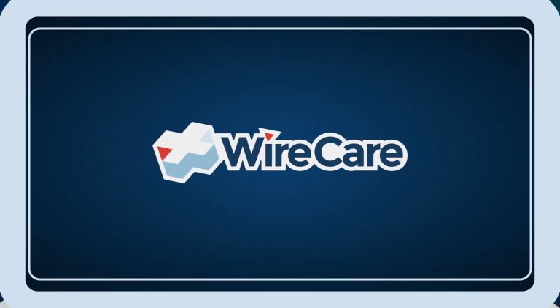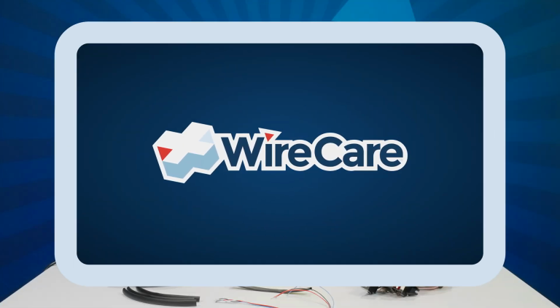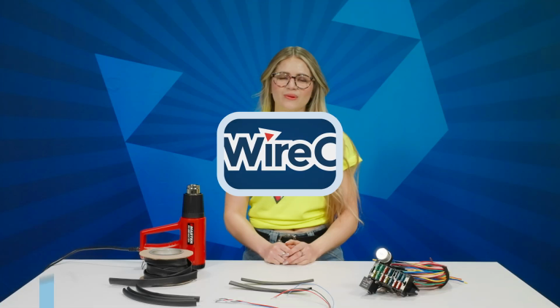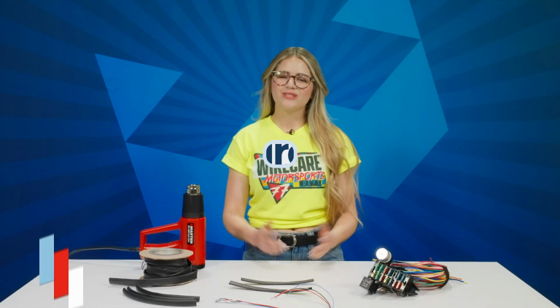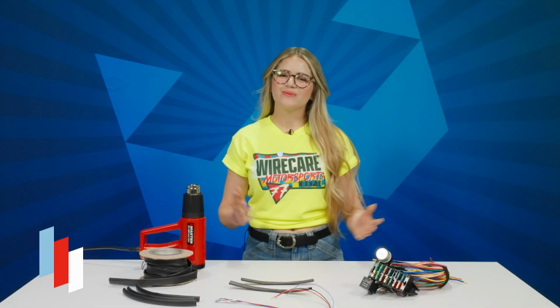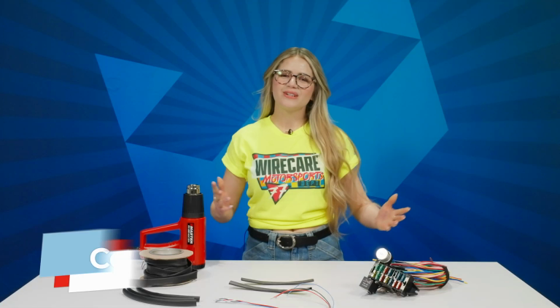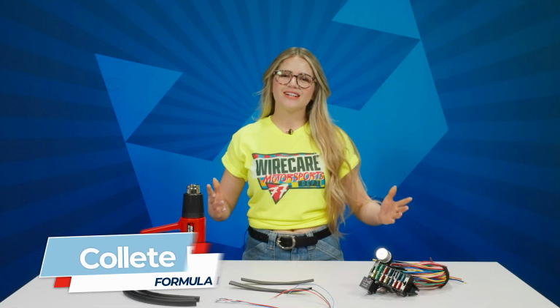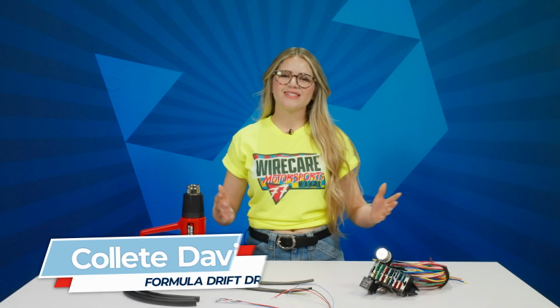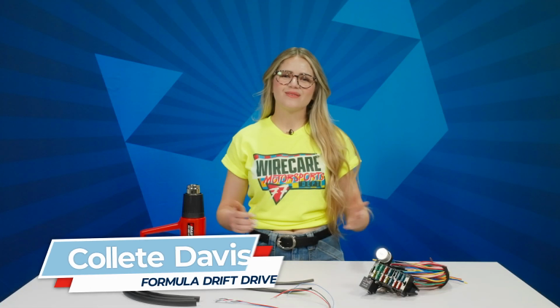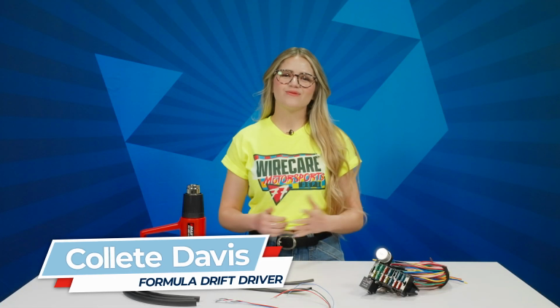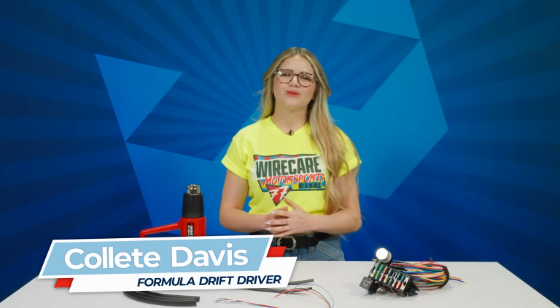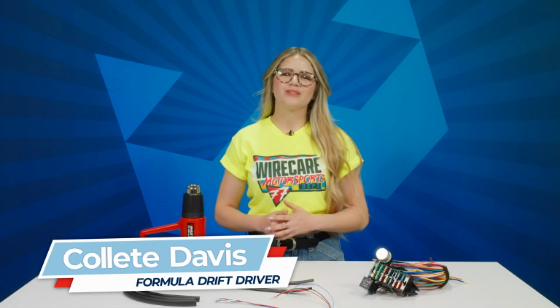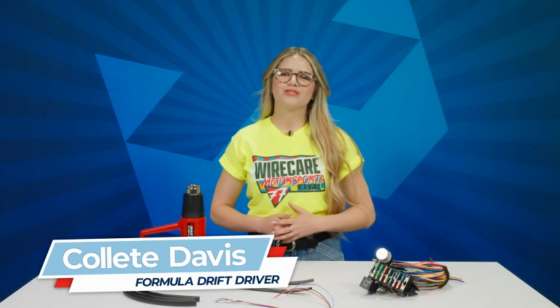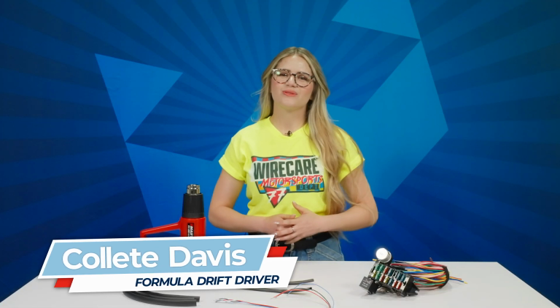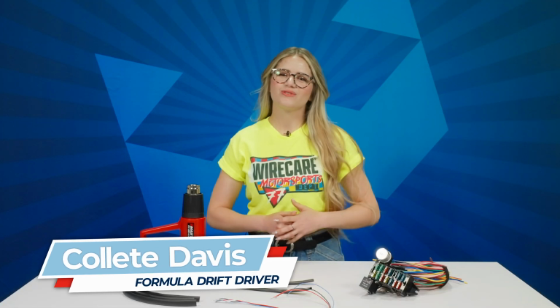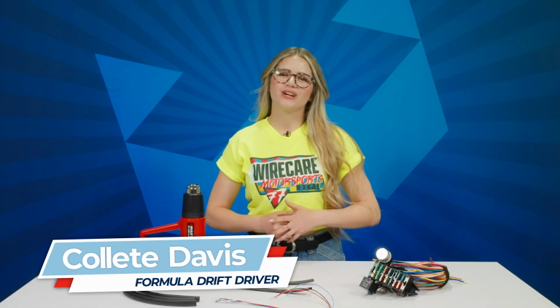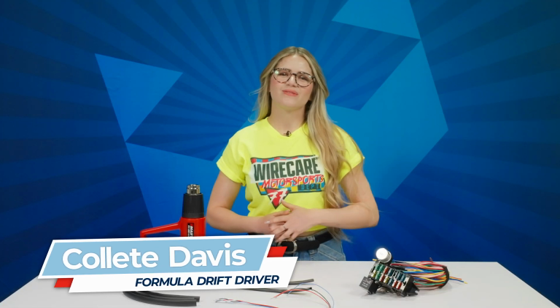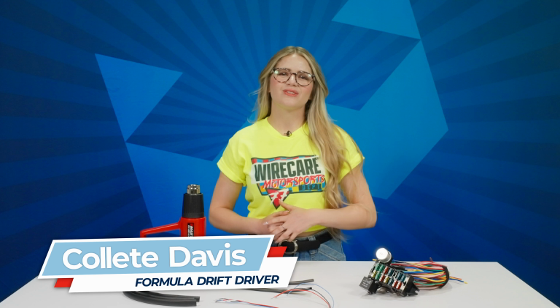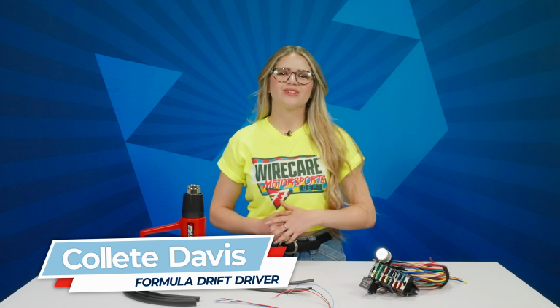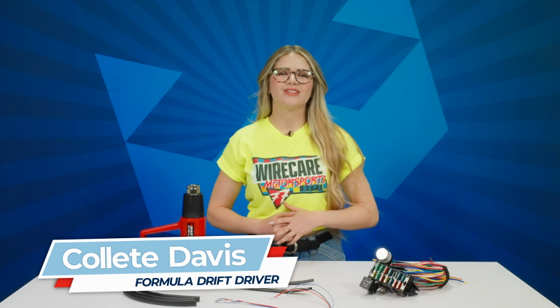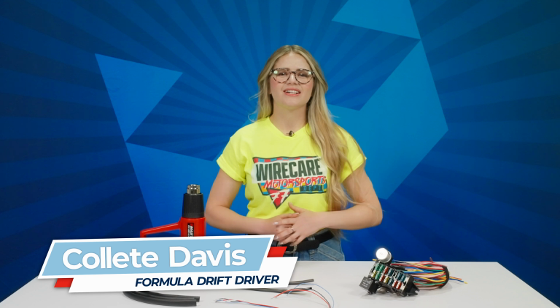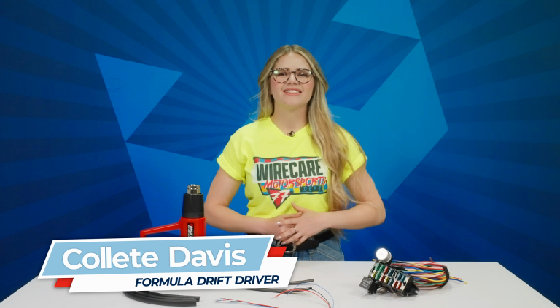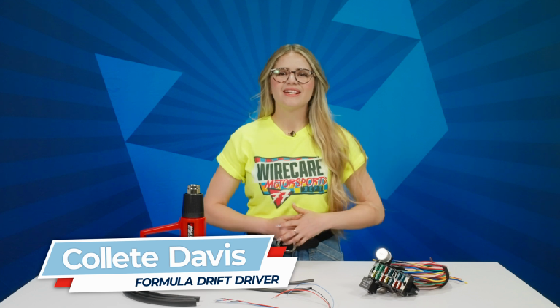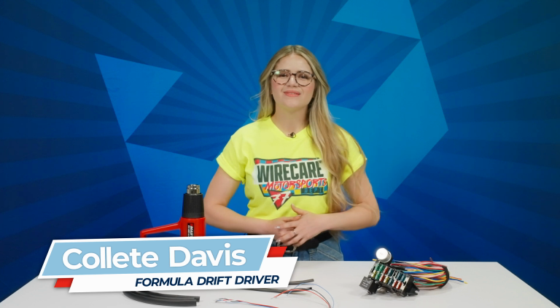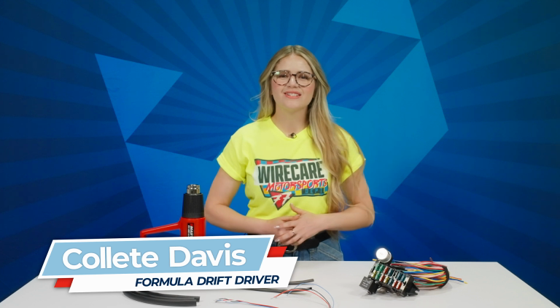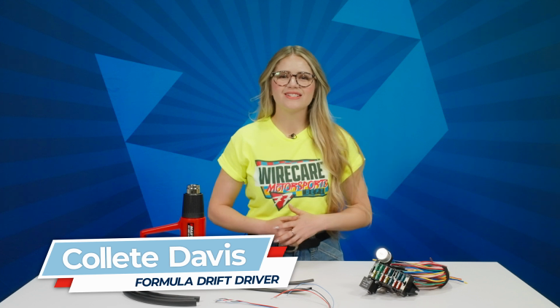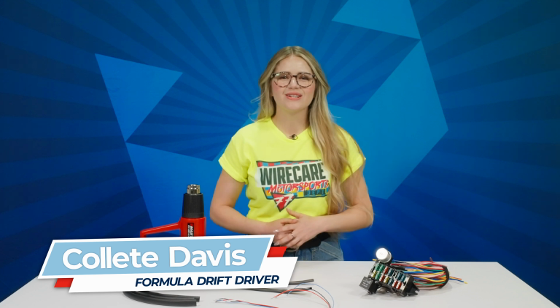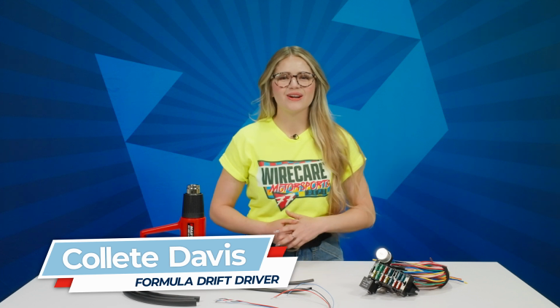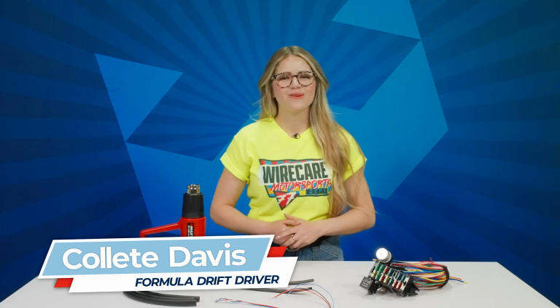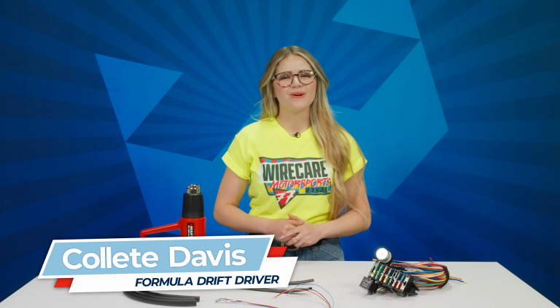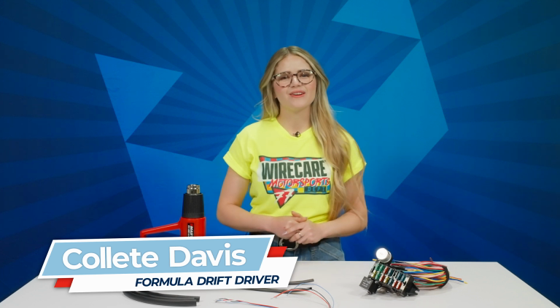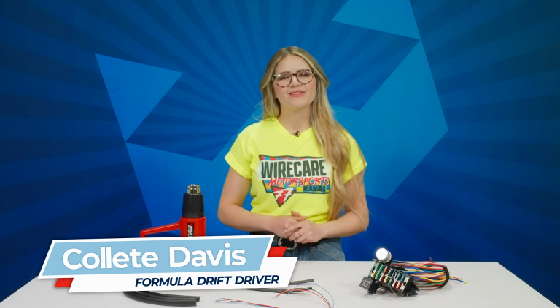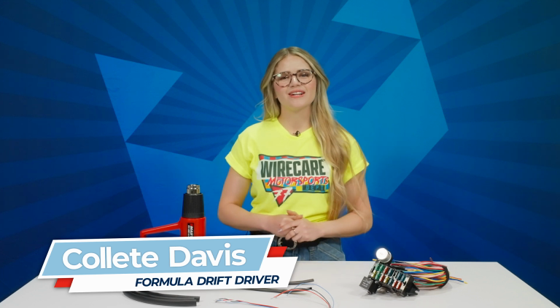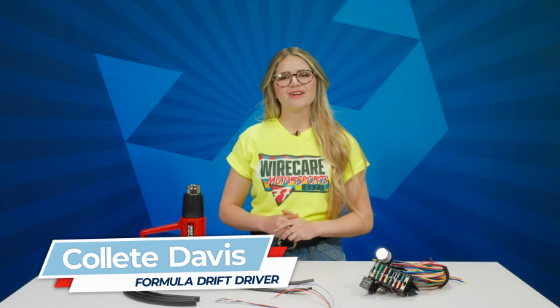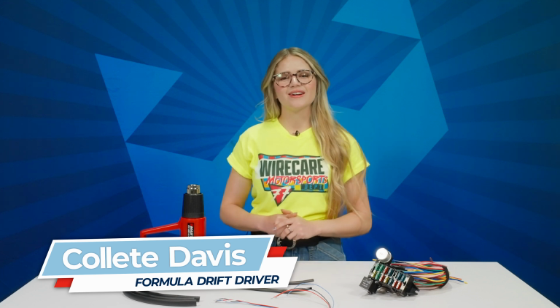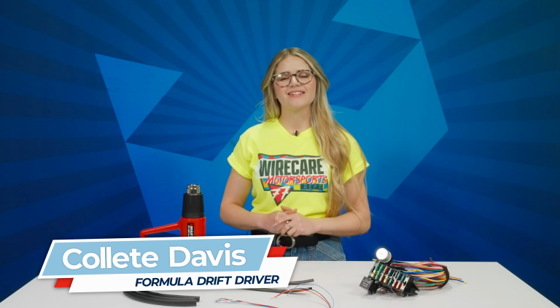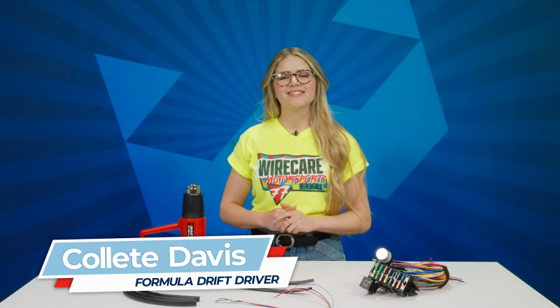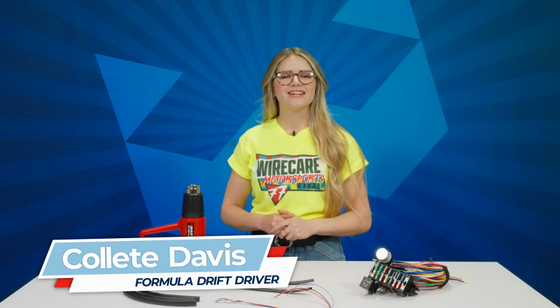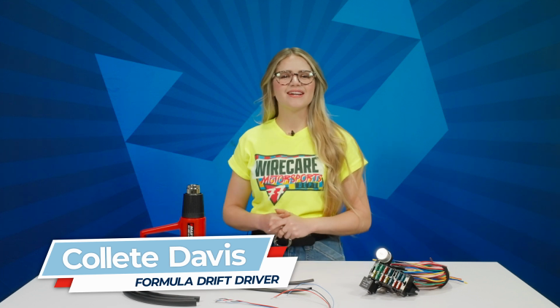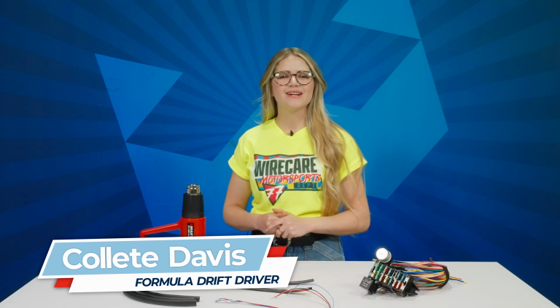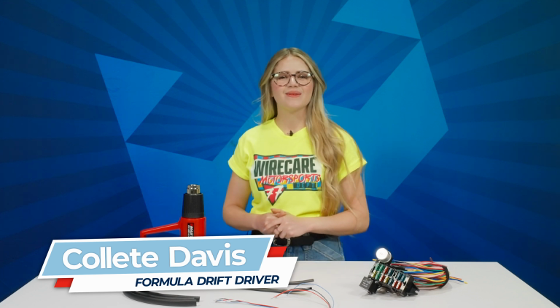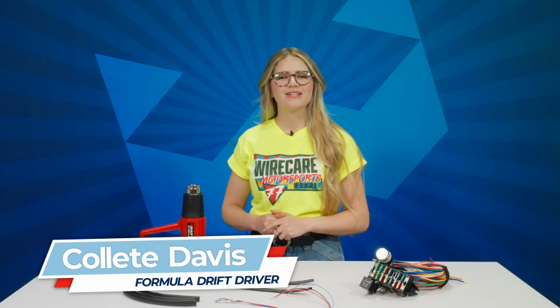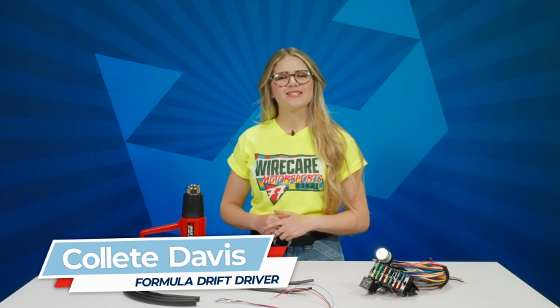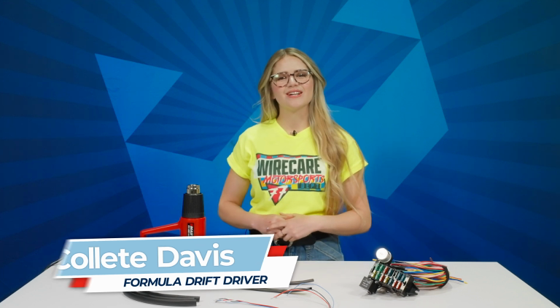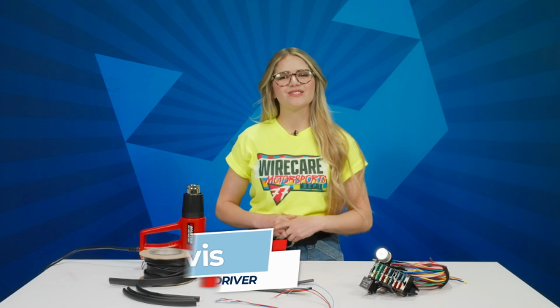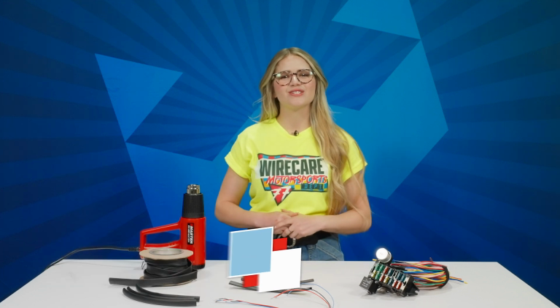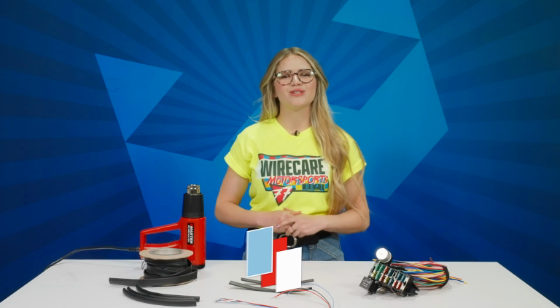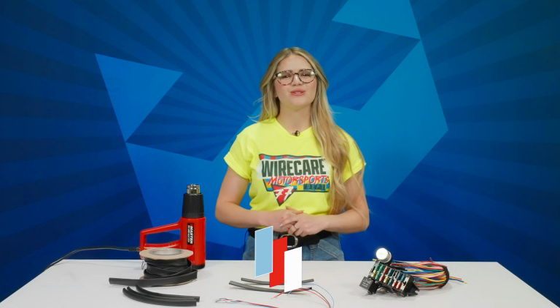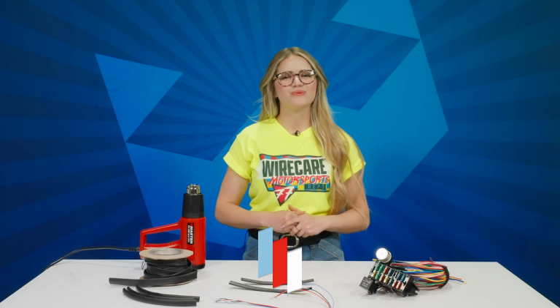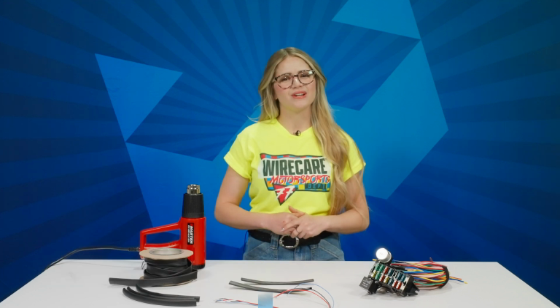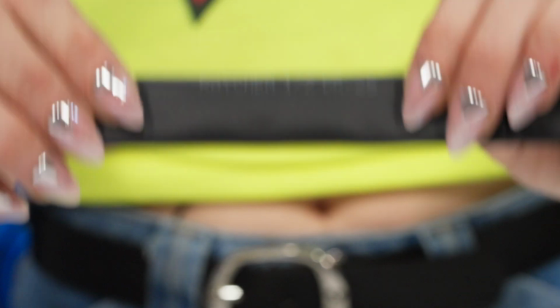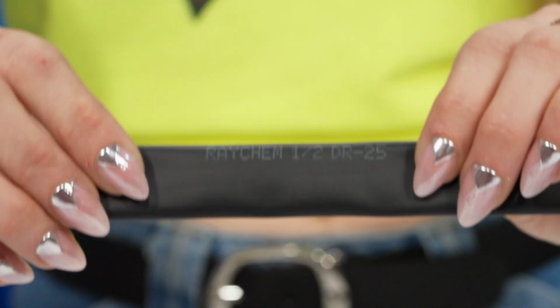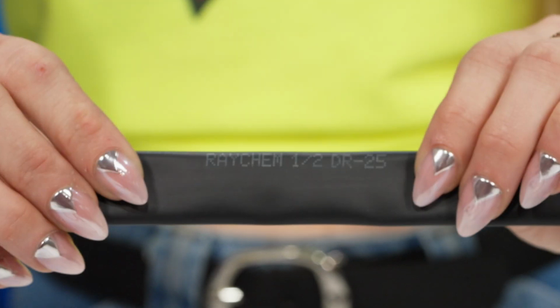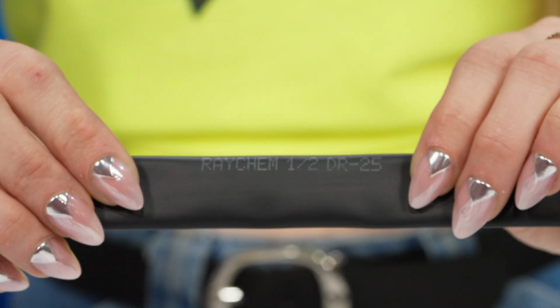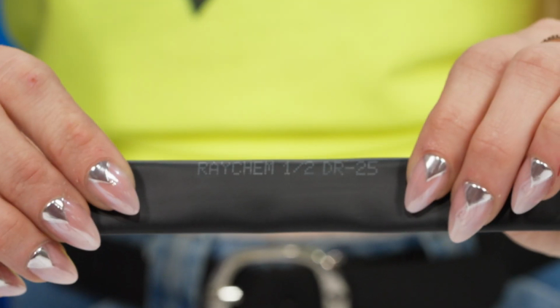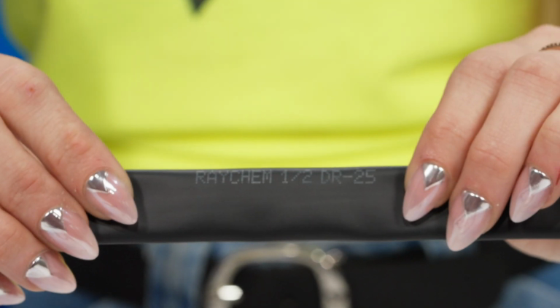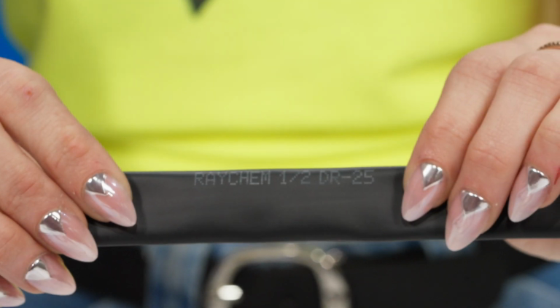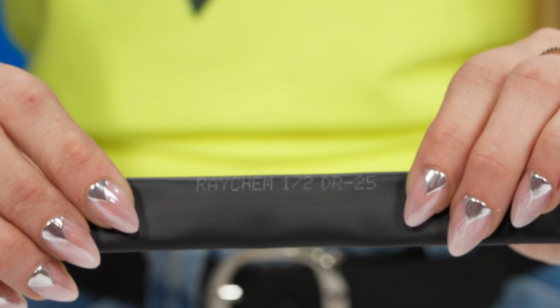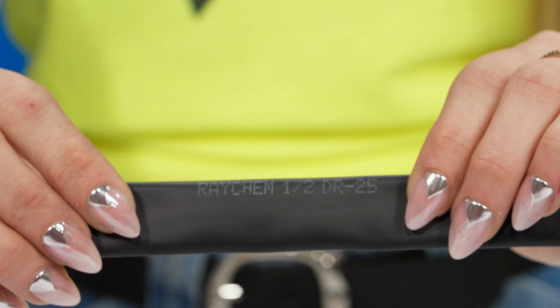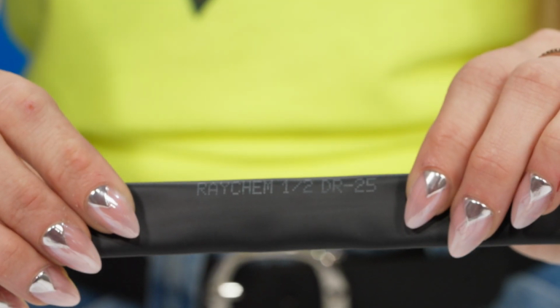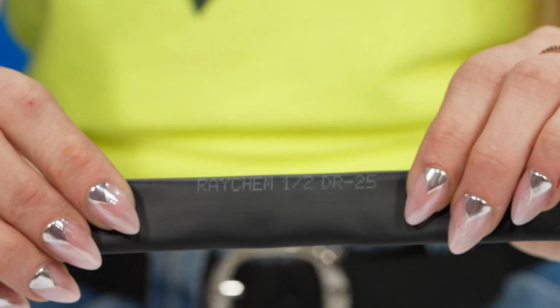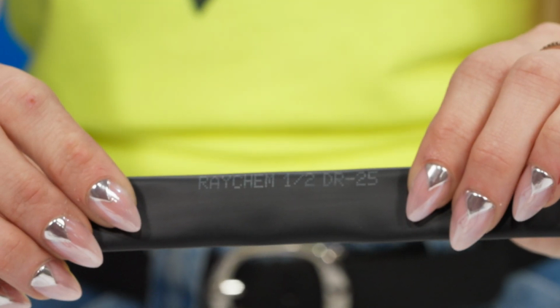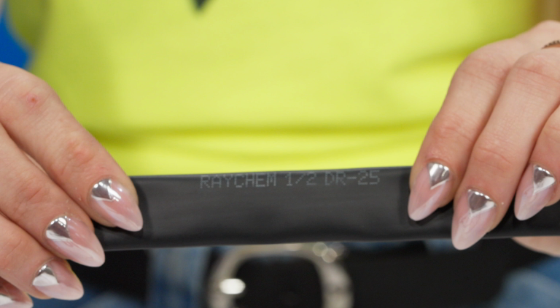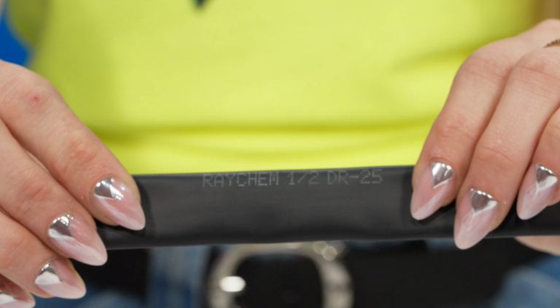What's up, guys? I'm Formula Drift driver Colette Davis here at Wirecare, and today I'm excited to show you Raycam DR25 heat shrink.